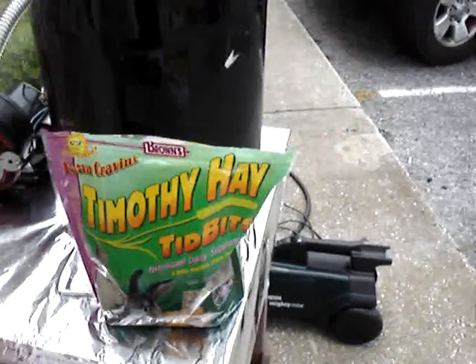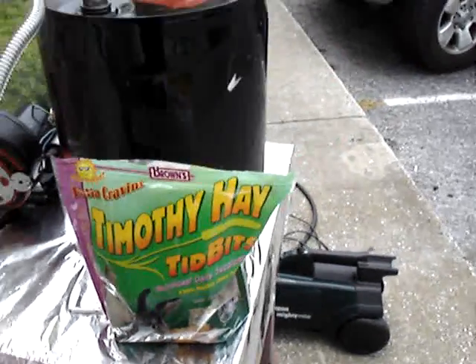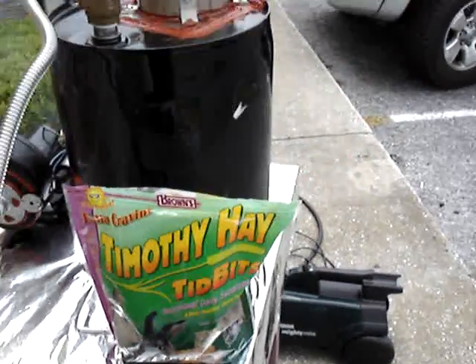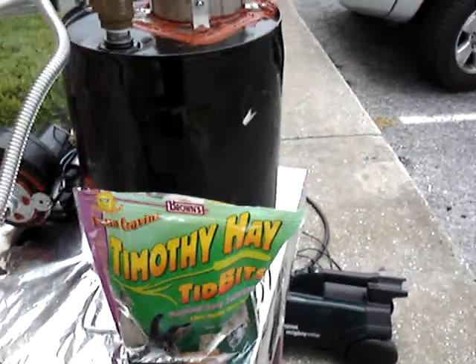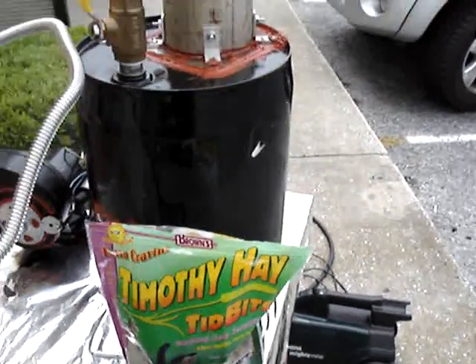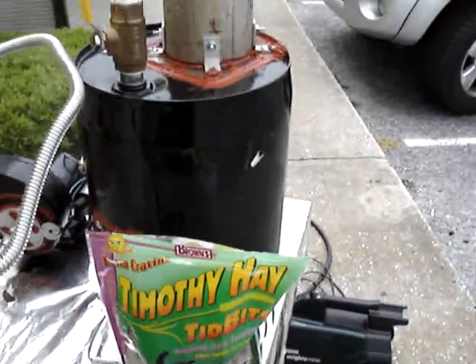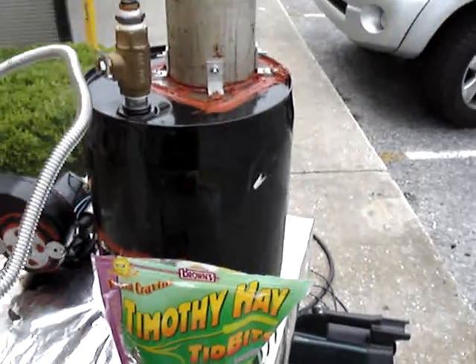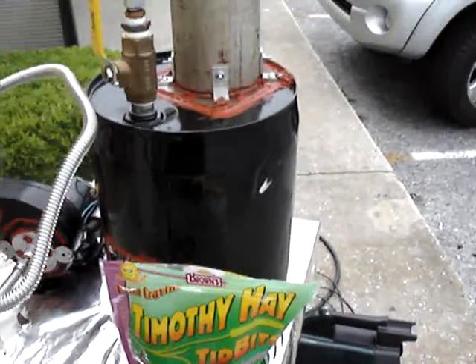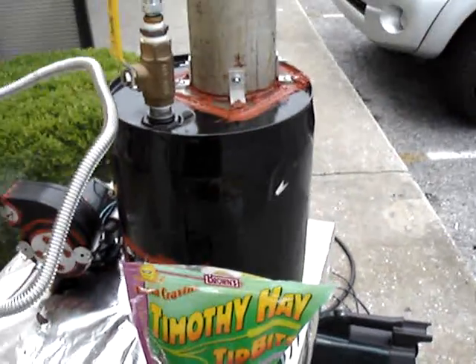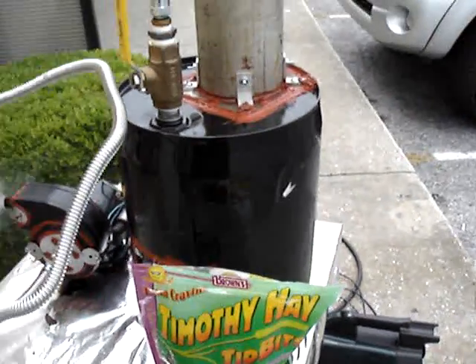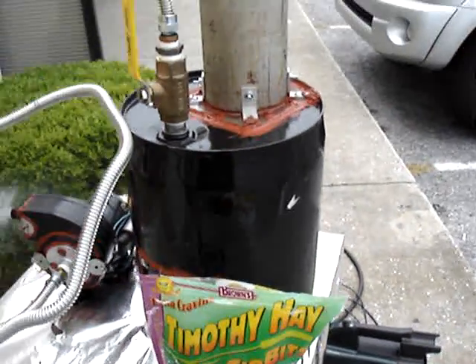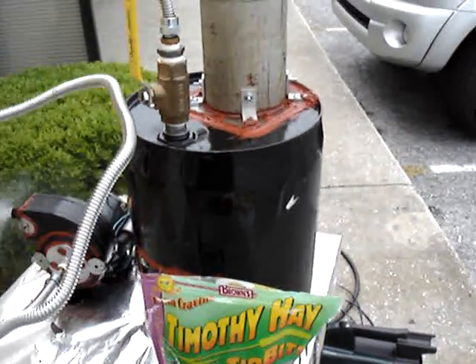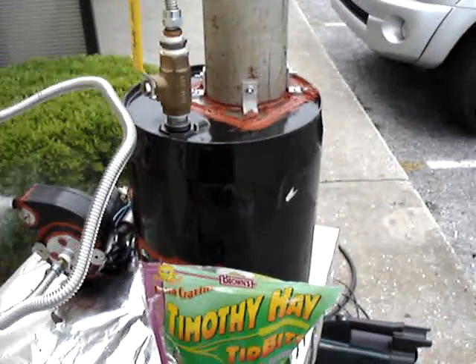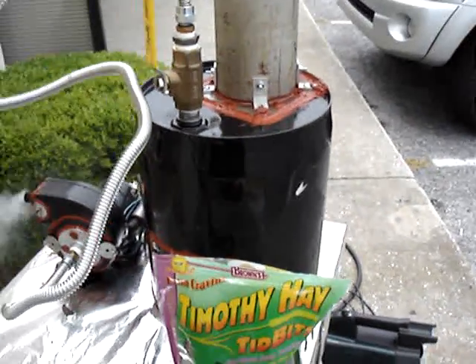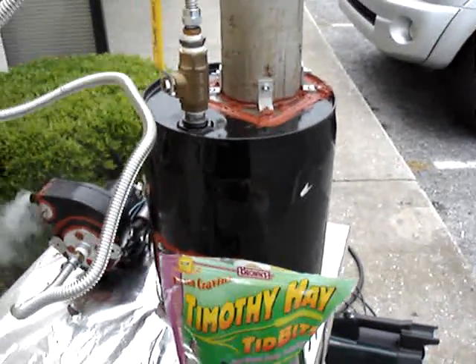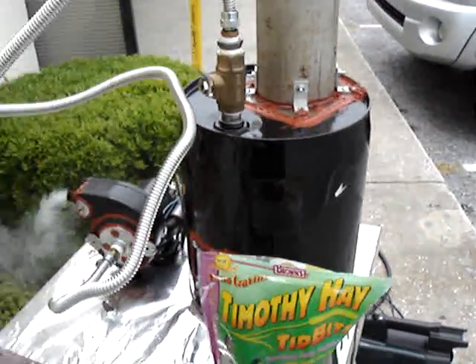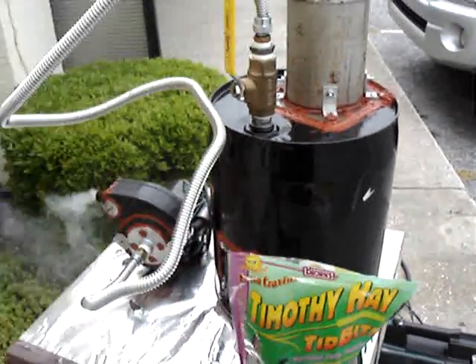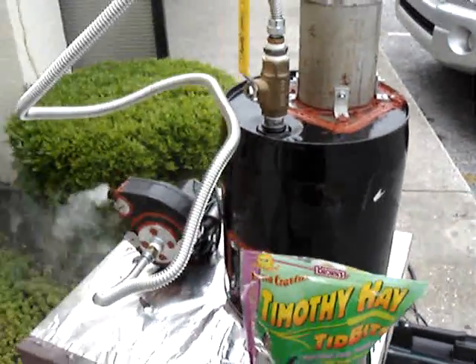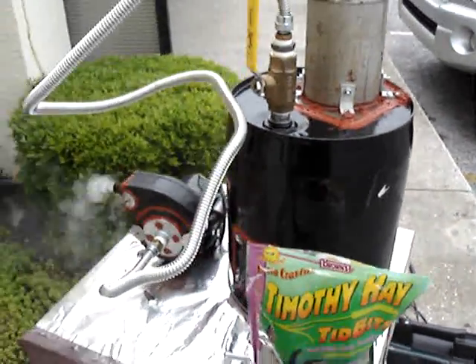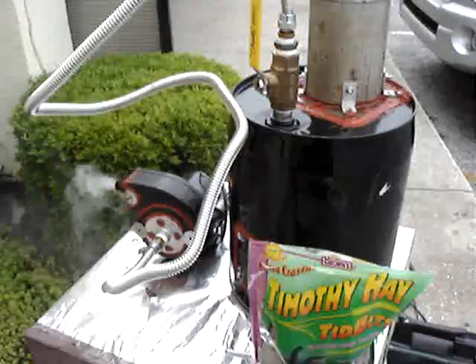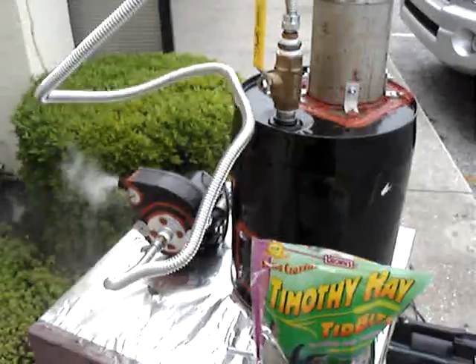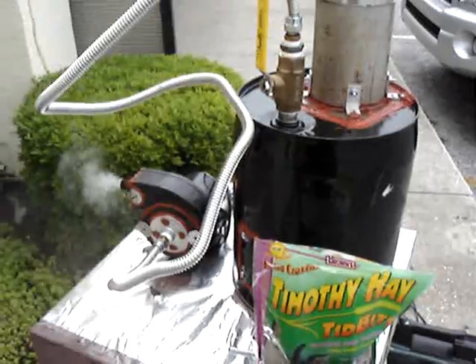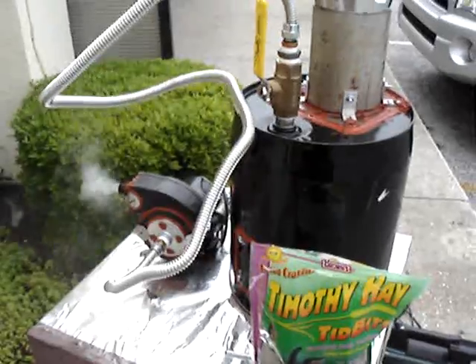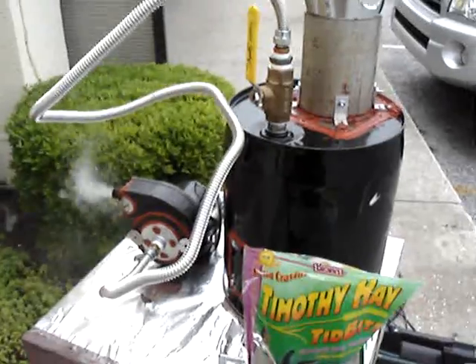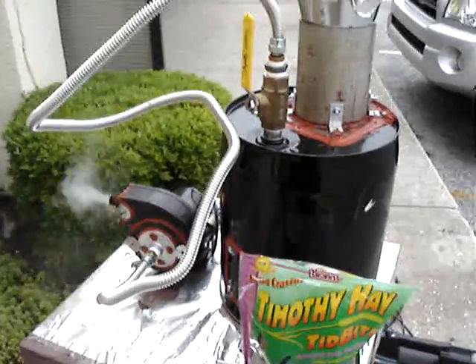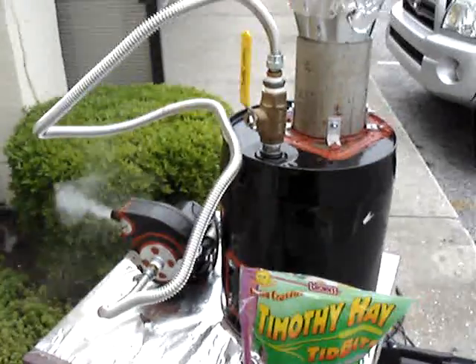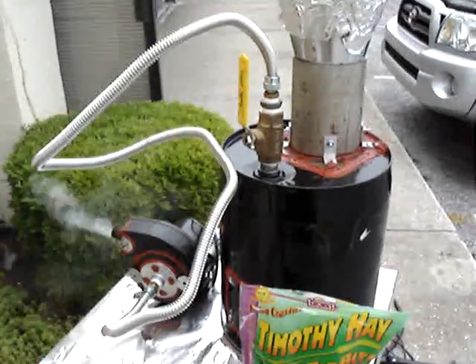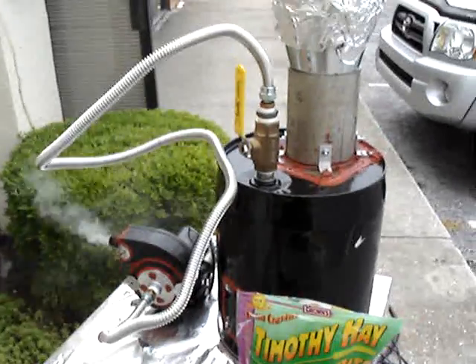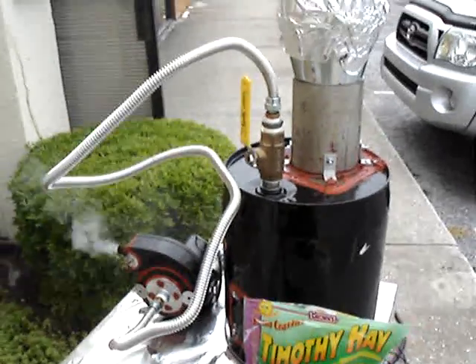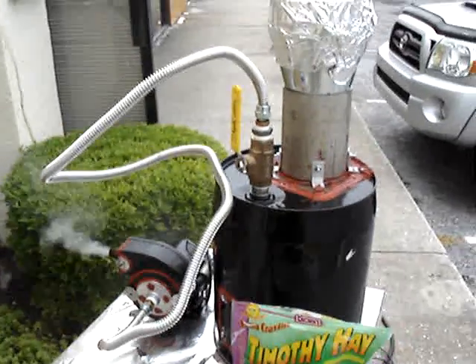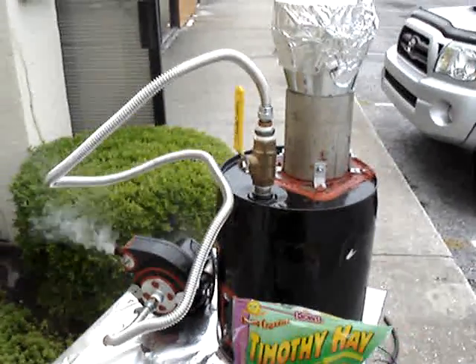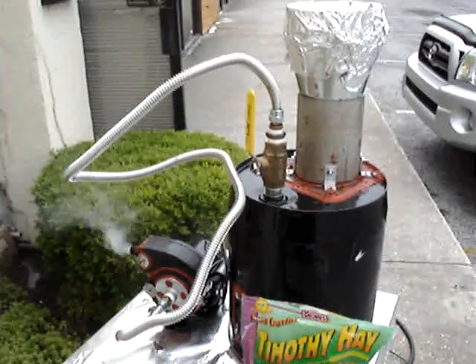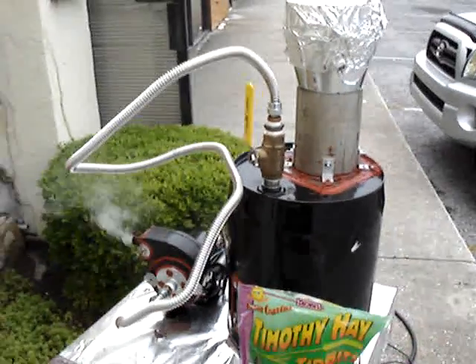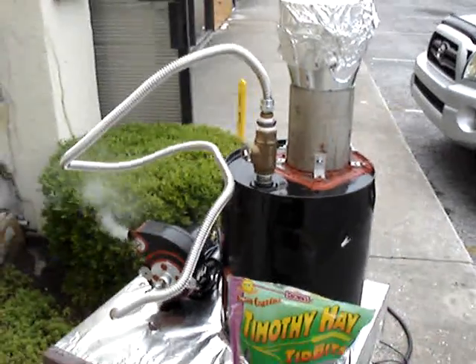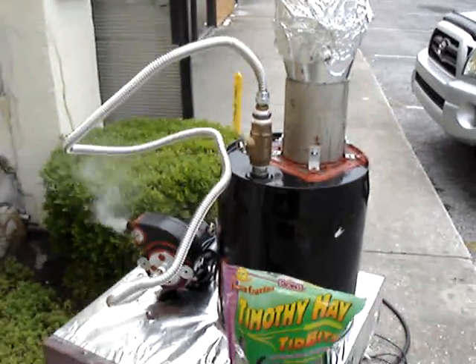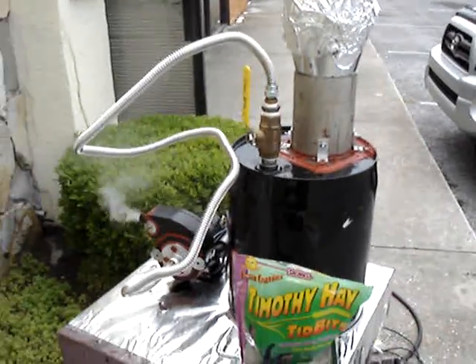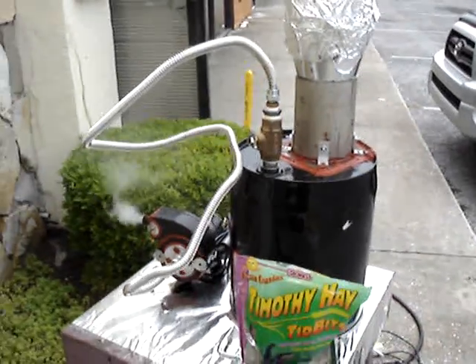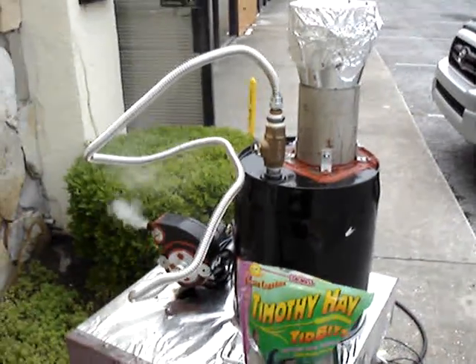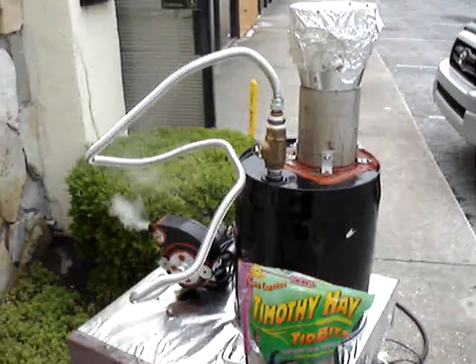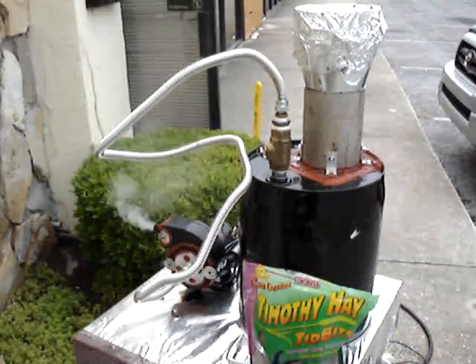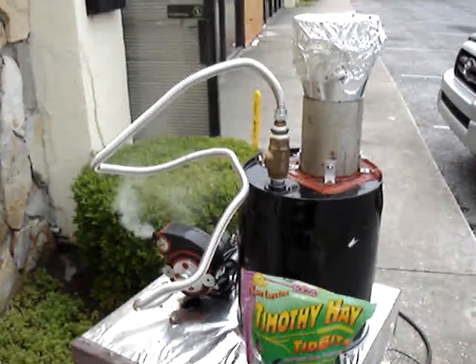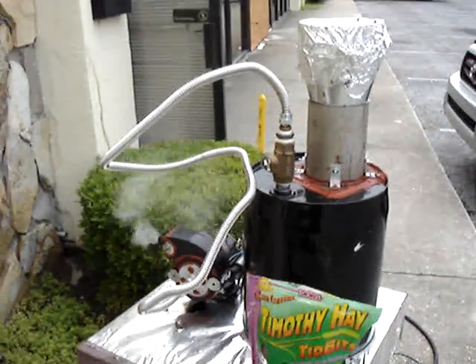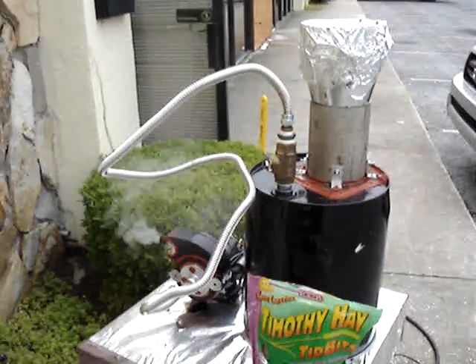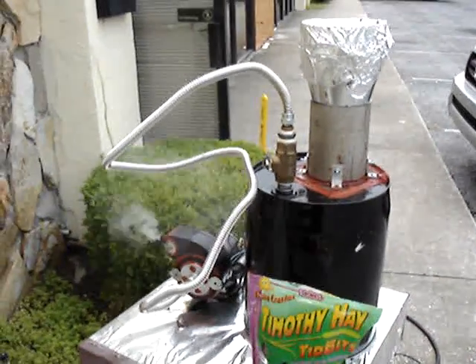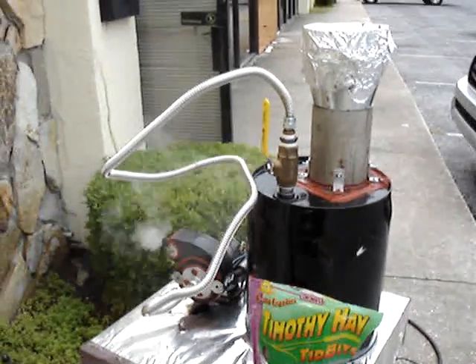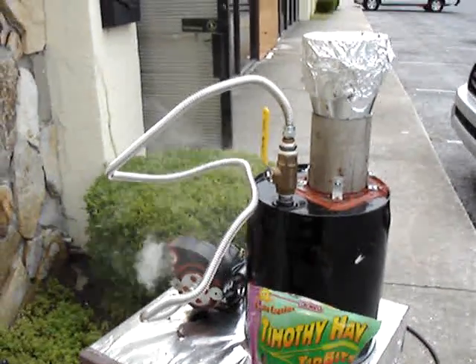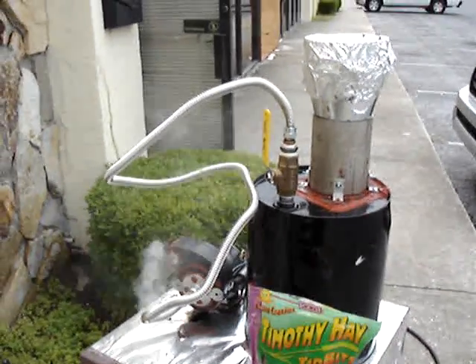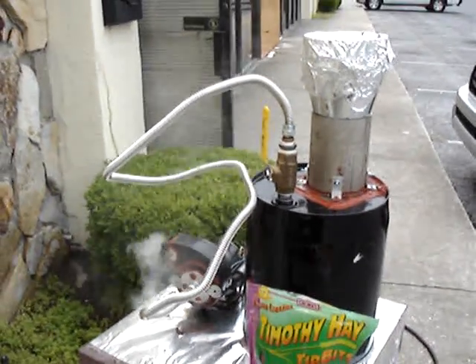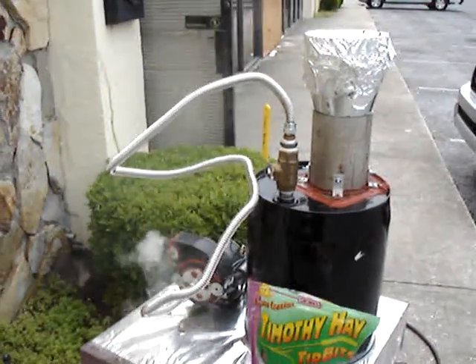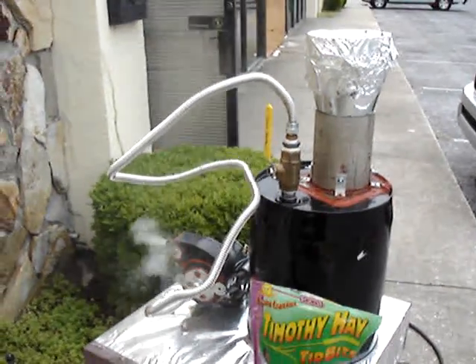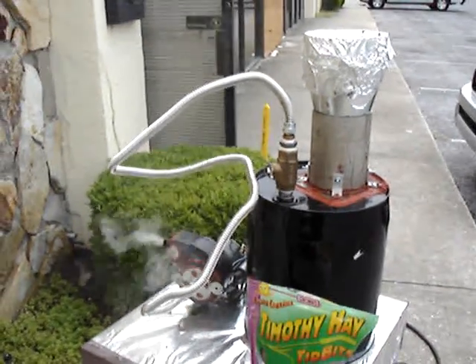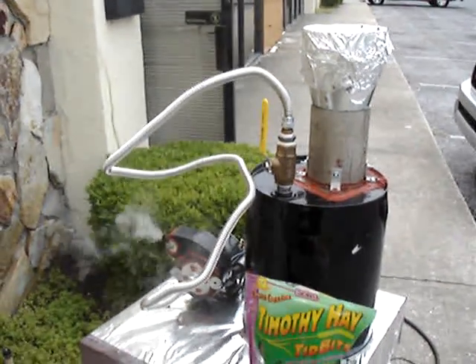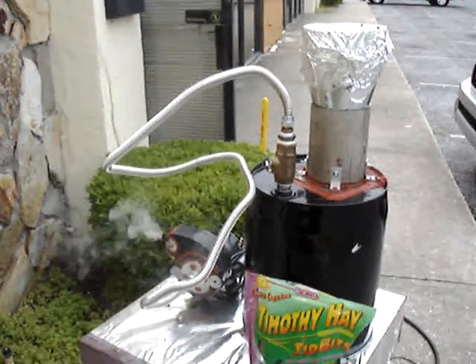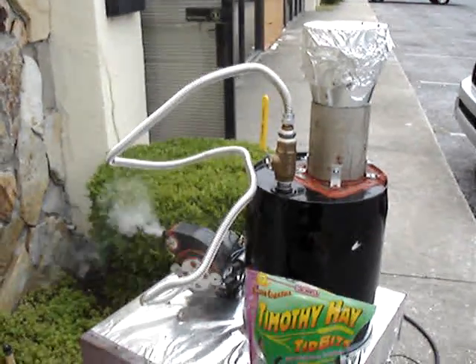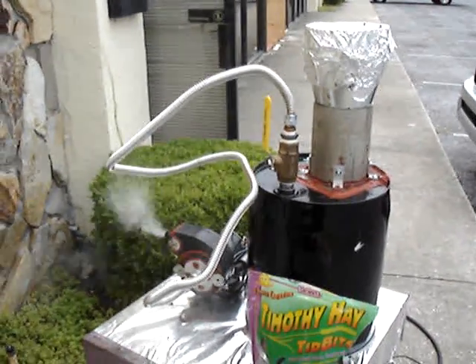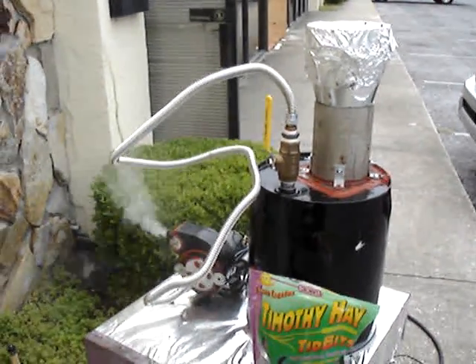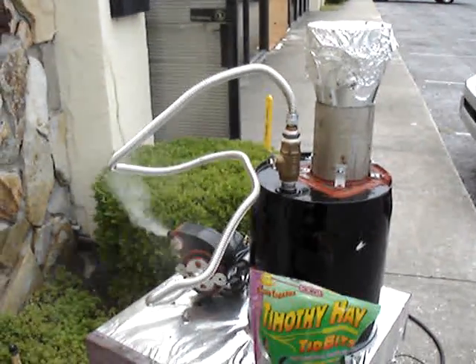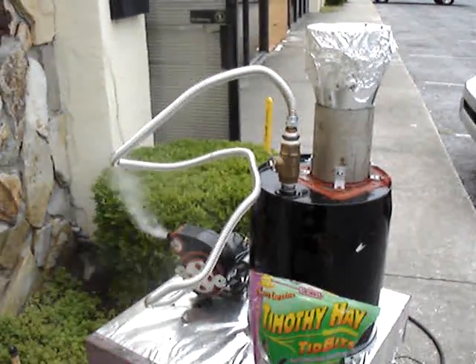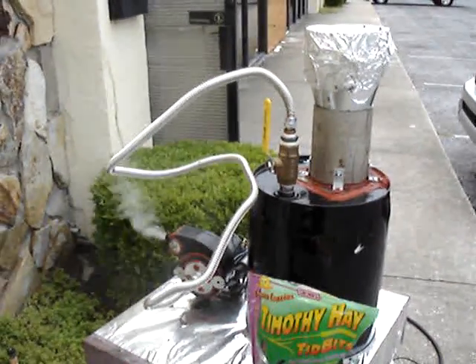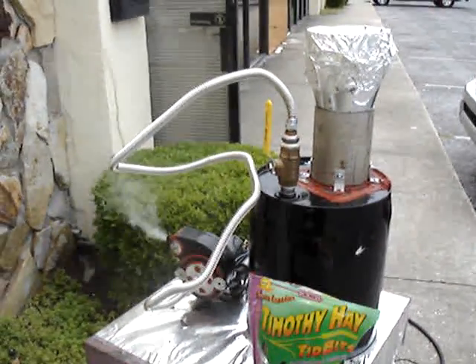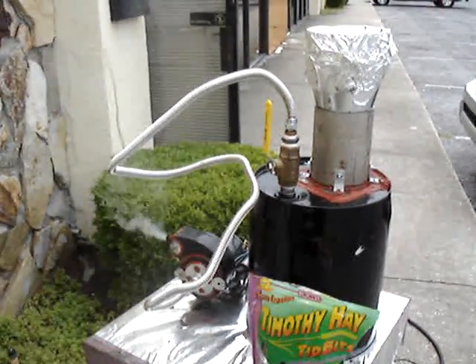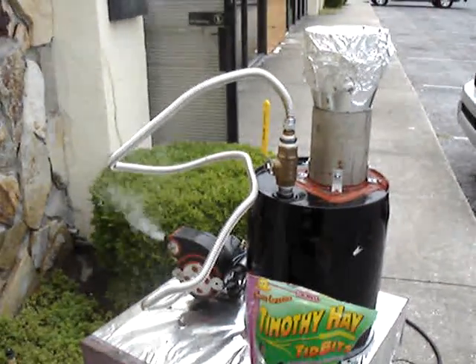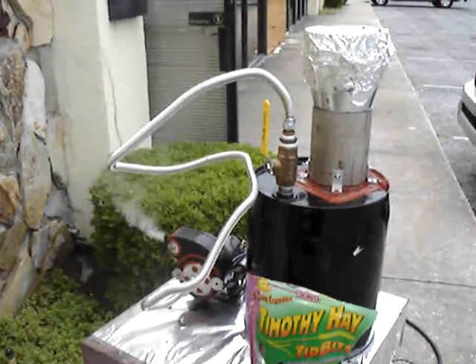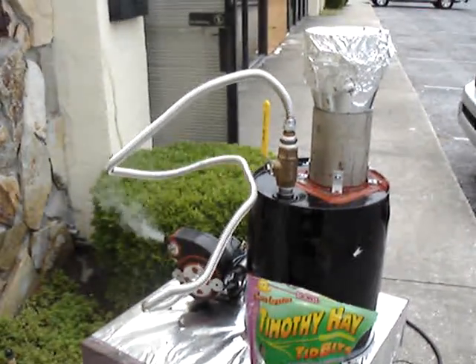So things are going pretty well. The flame blew out, but that's the setup so far. We're getting there.